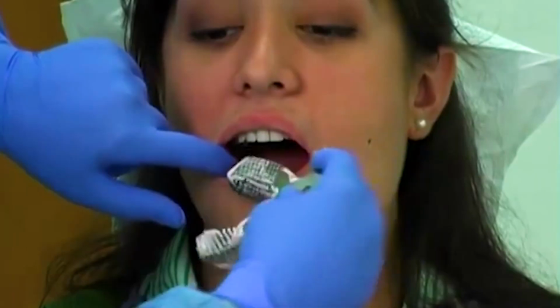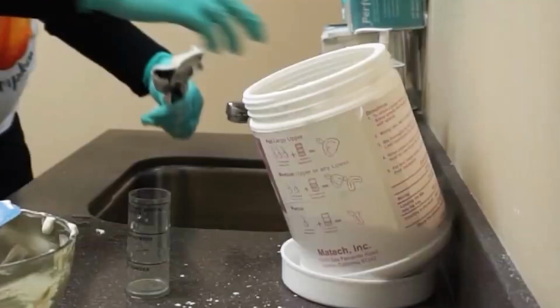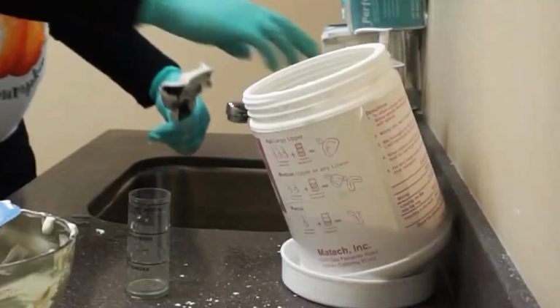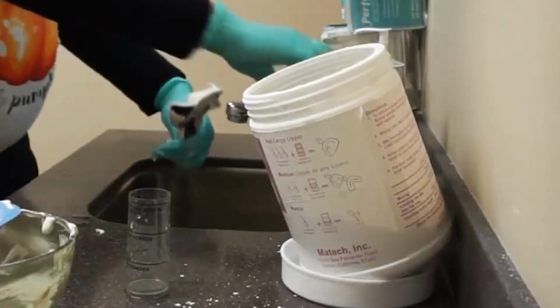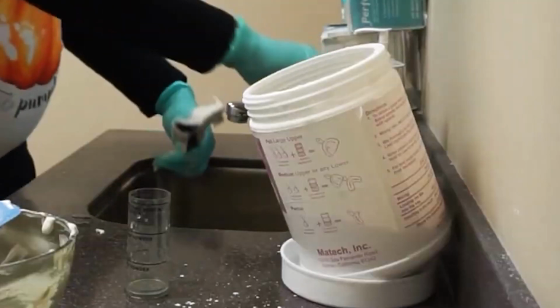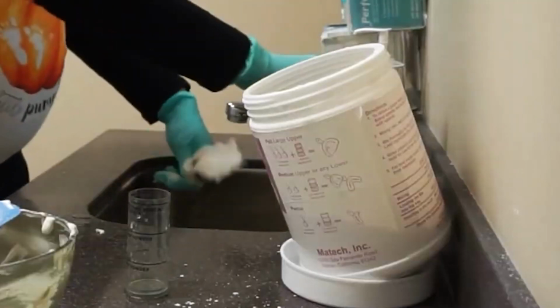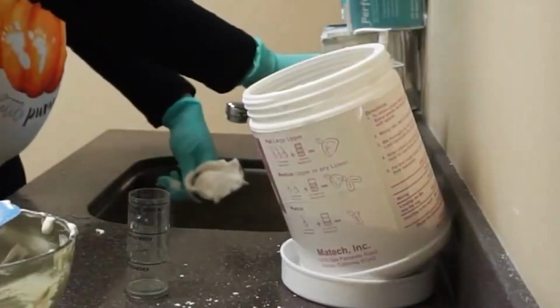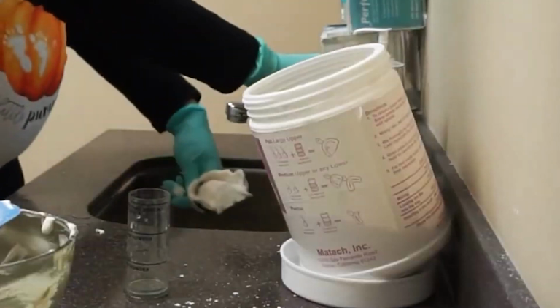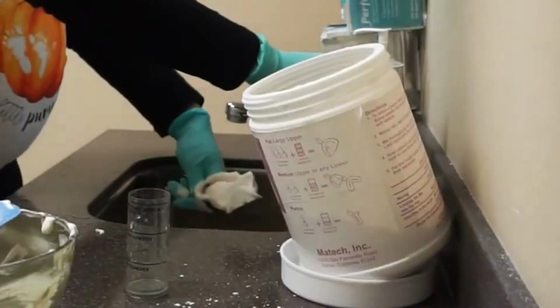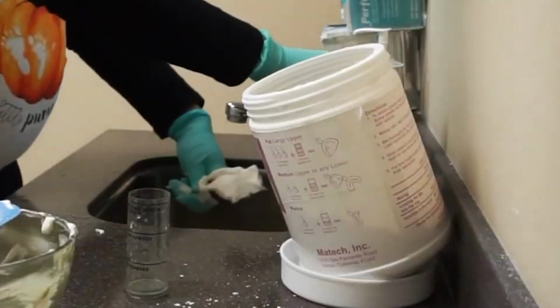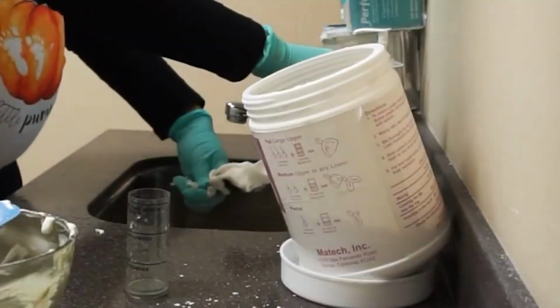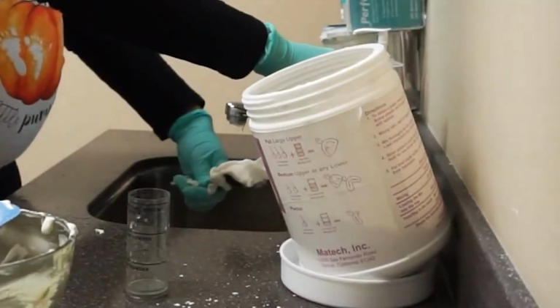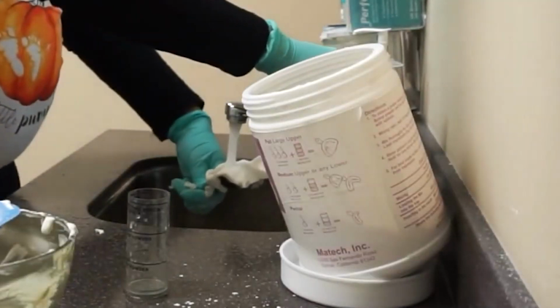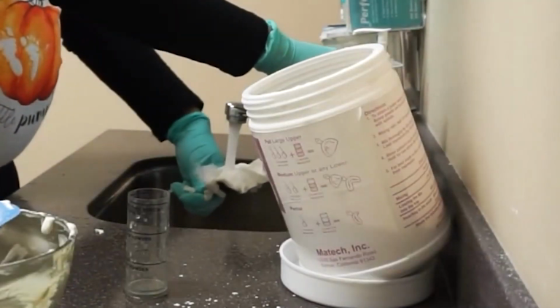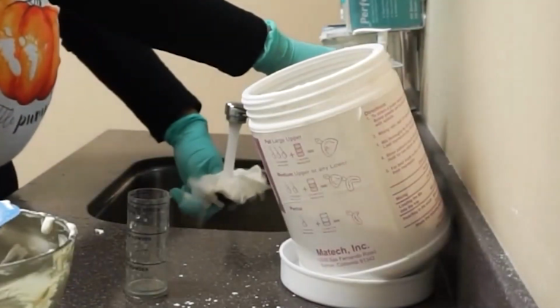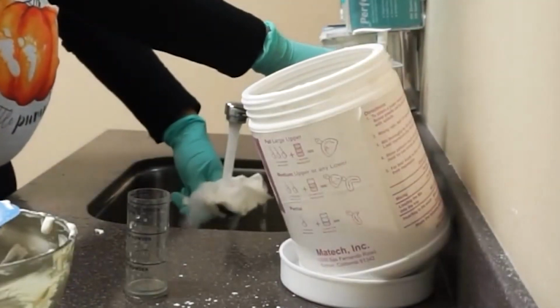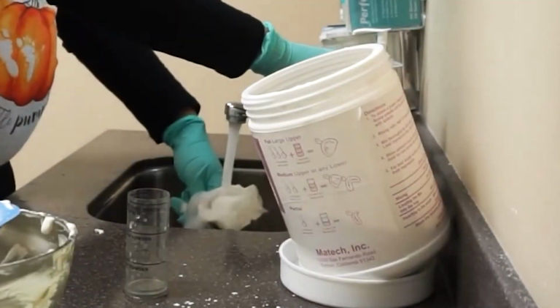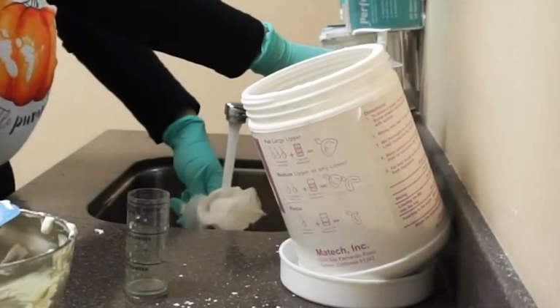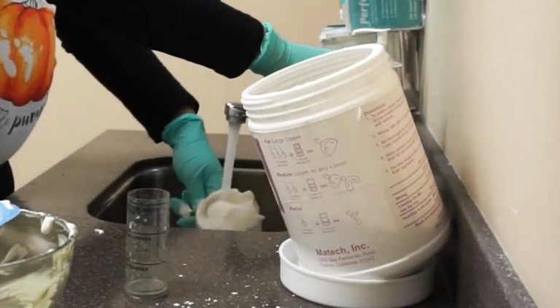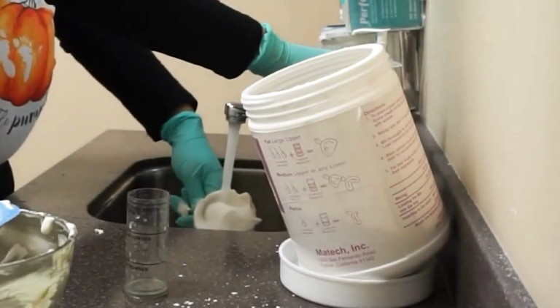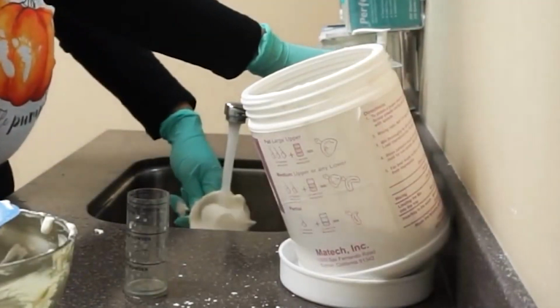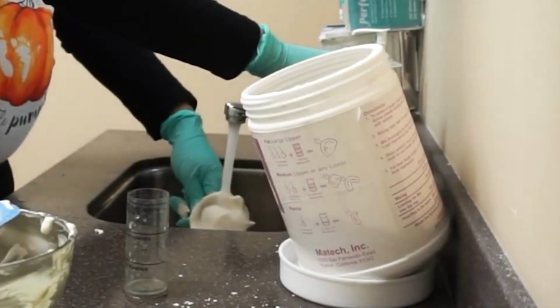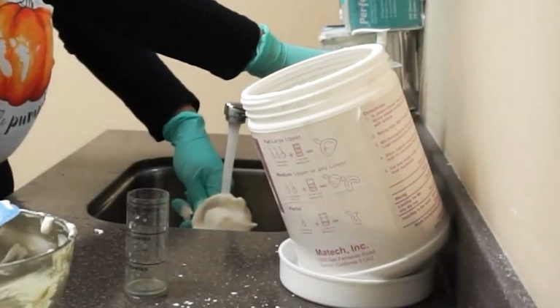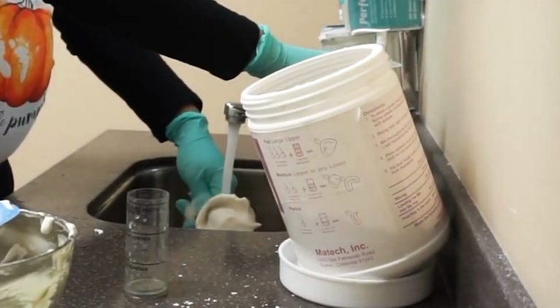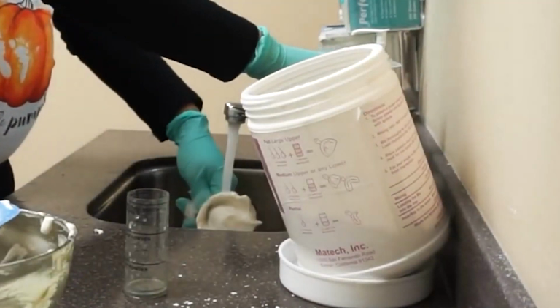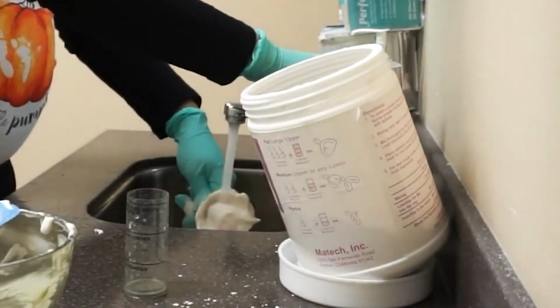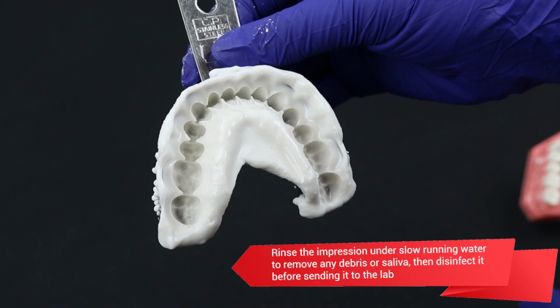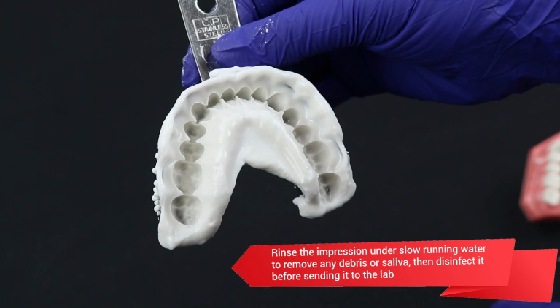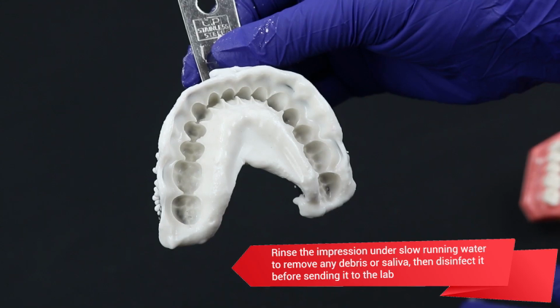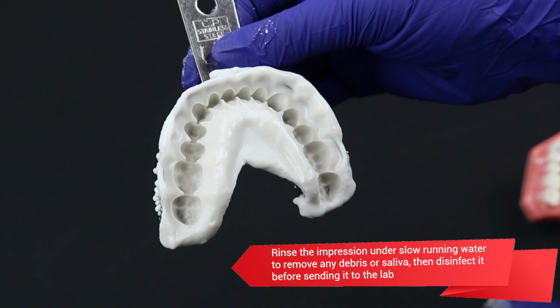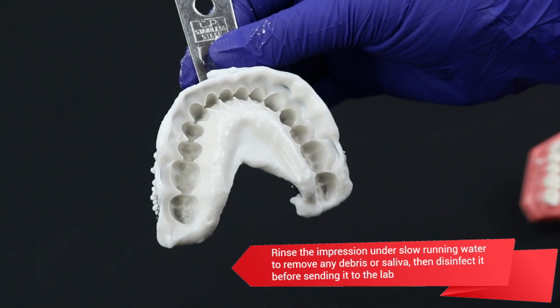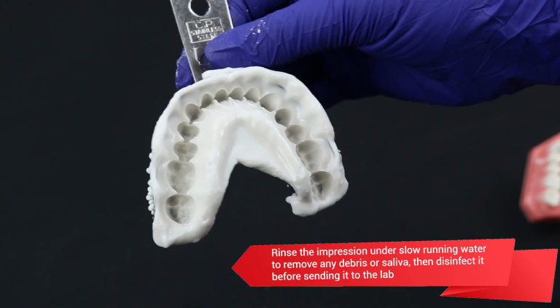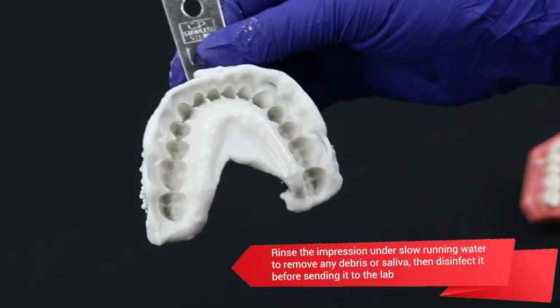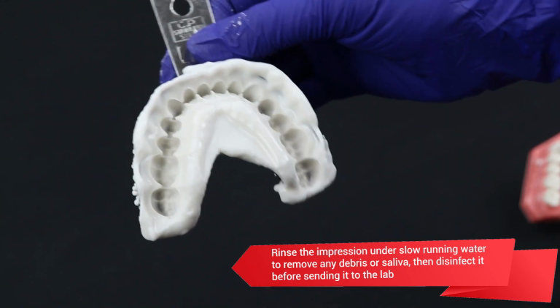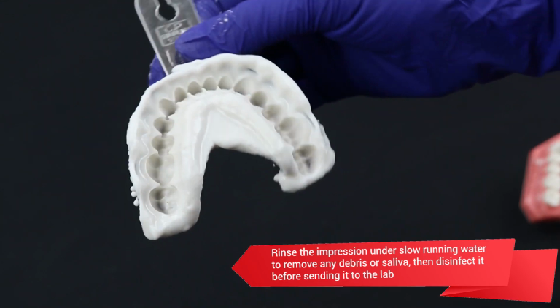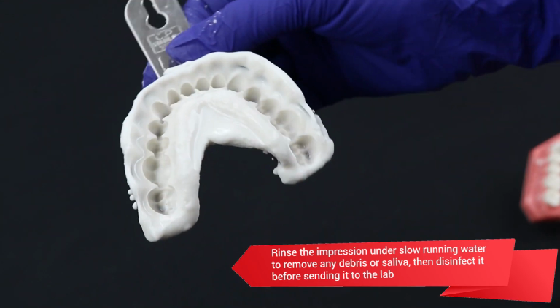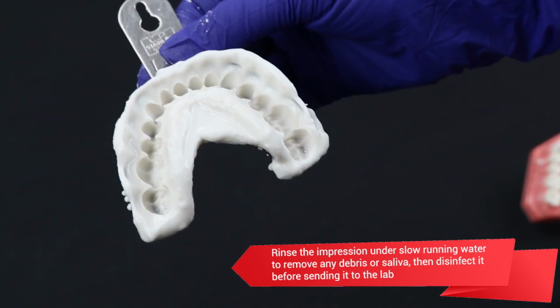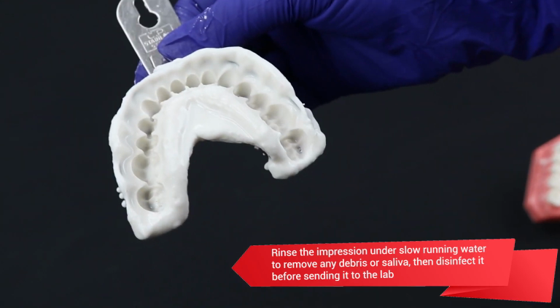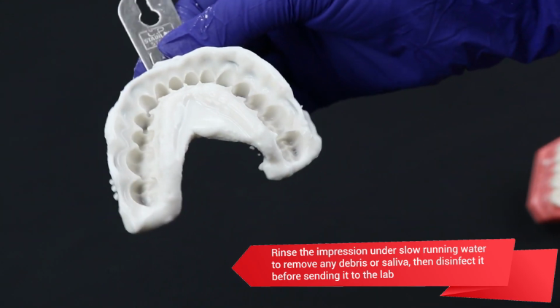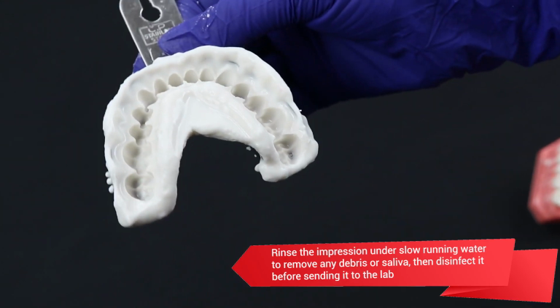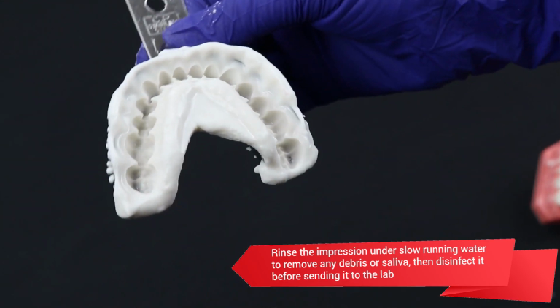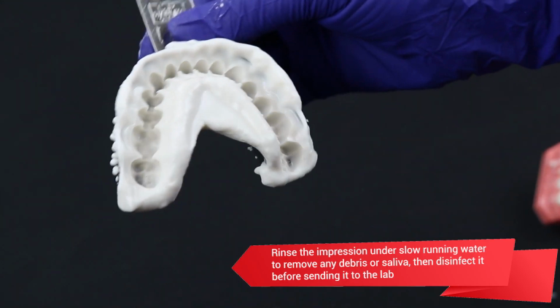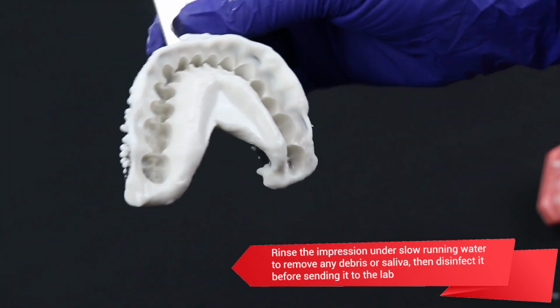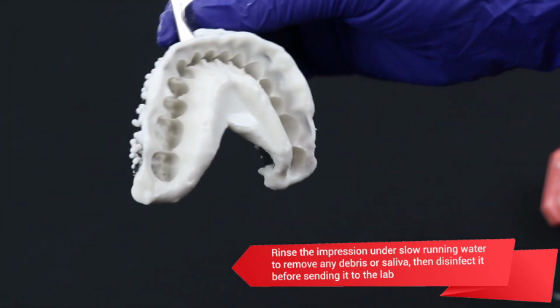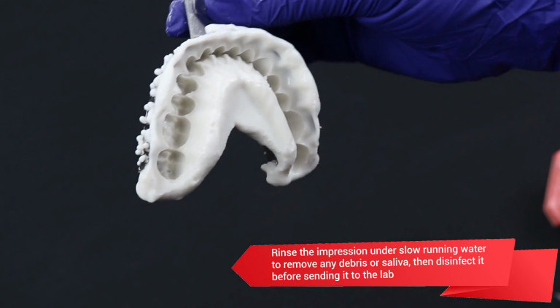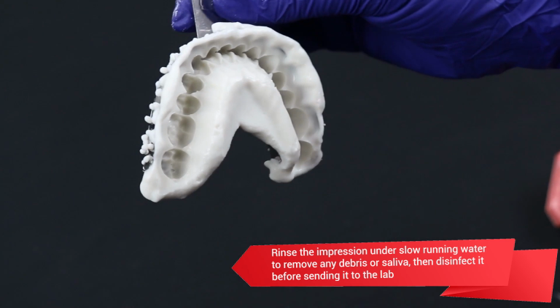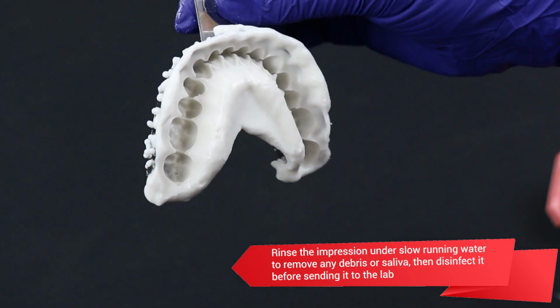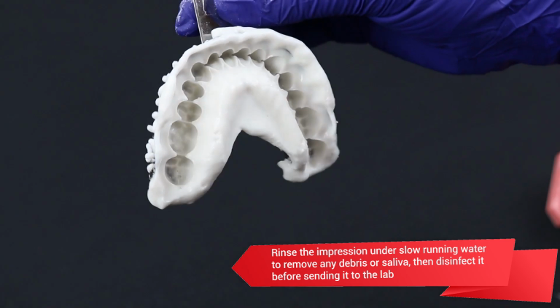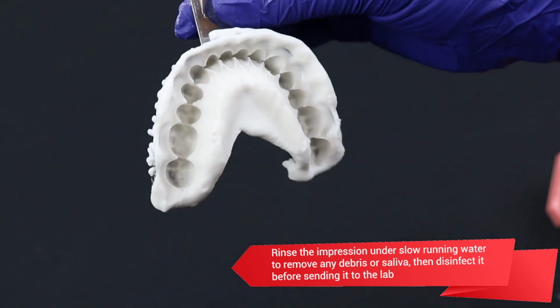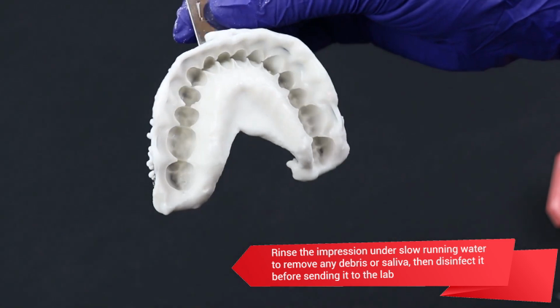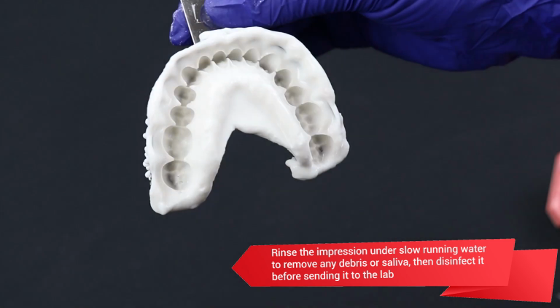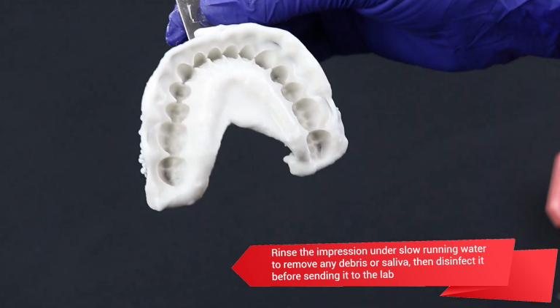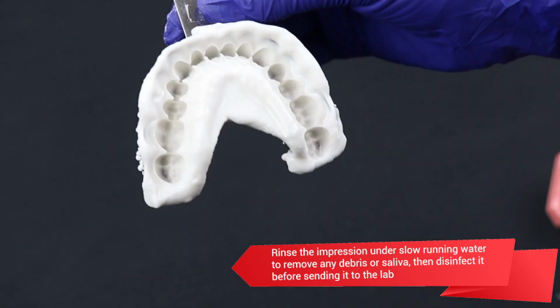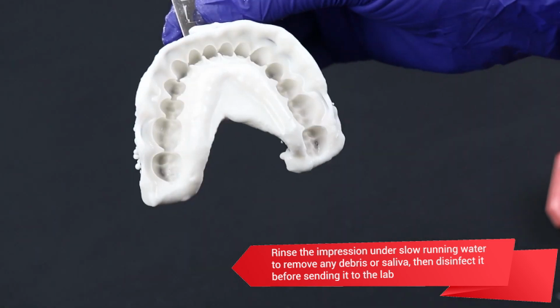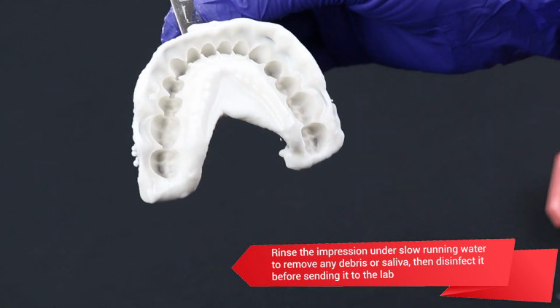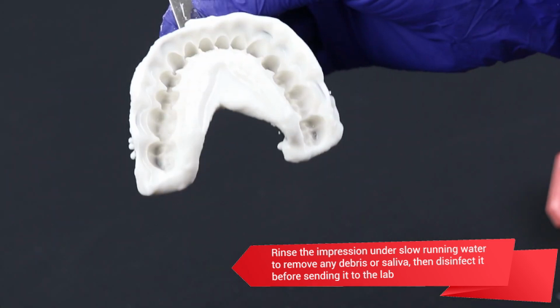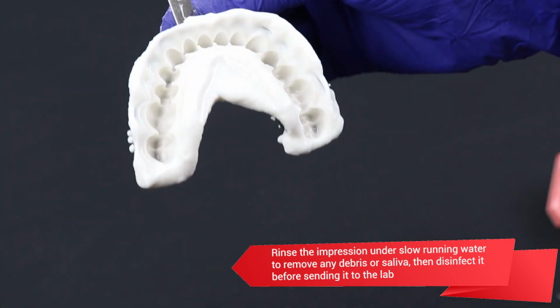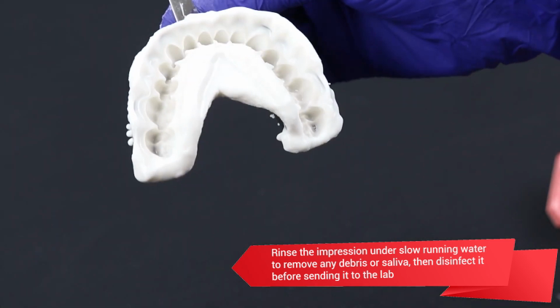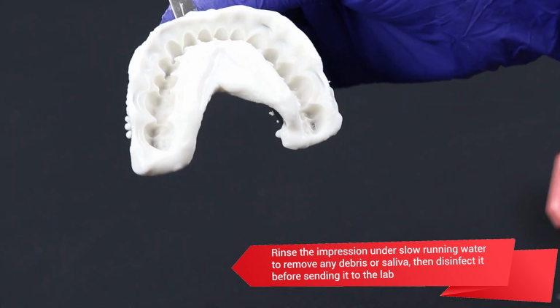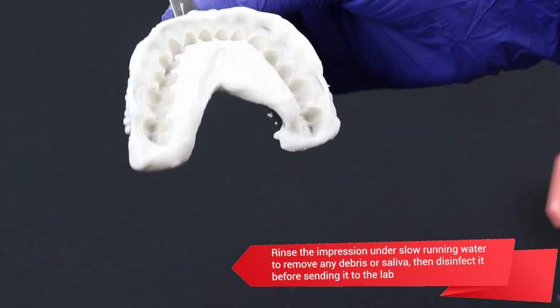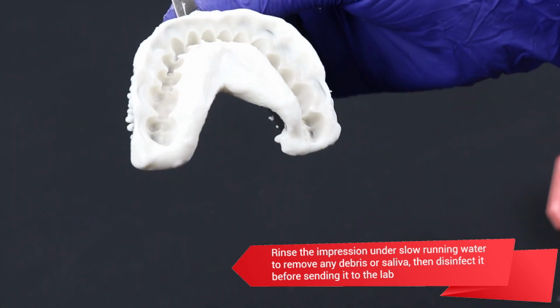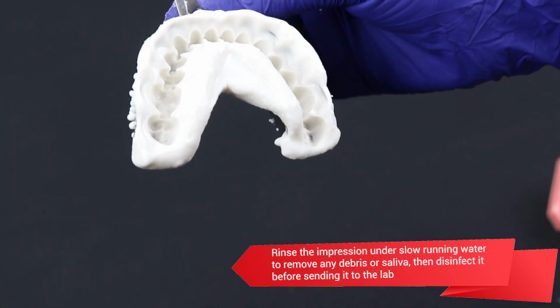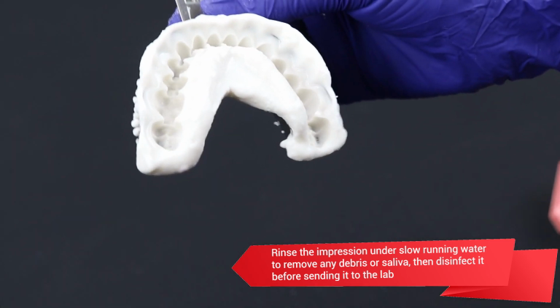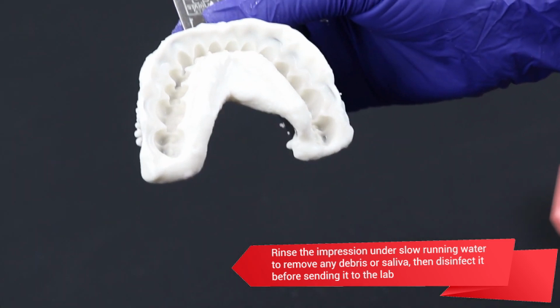Rinse the impression under slow running water and remove any debris or saliva. Then disinfect it before sending it to the lab.